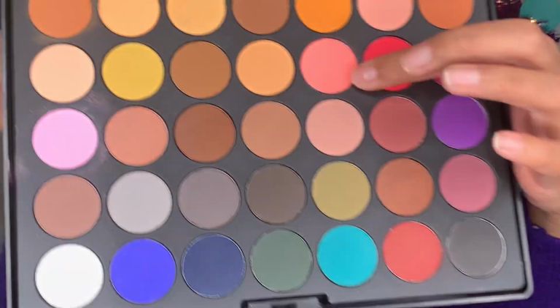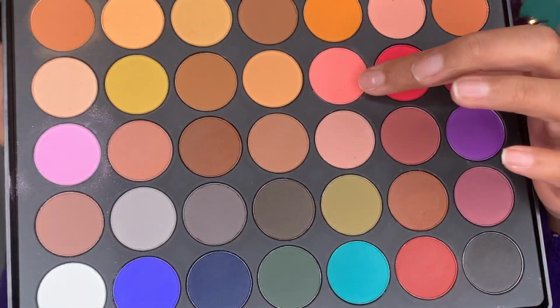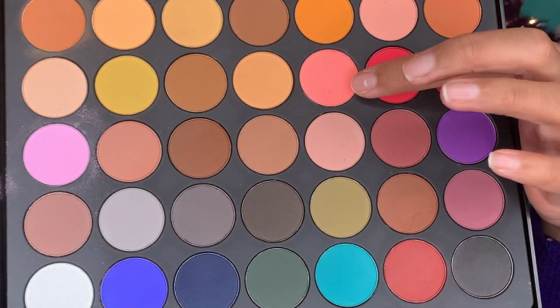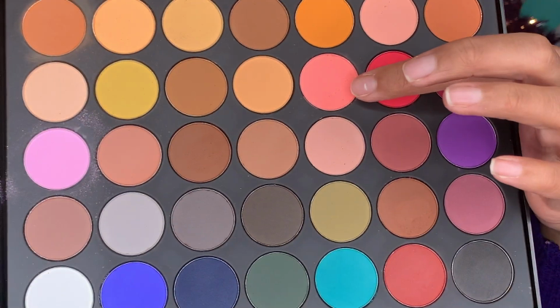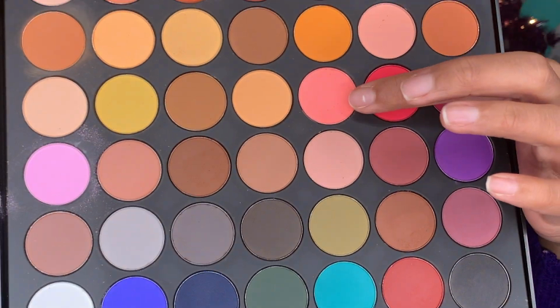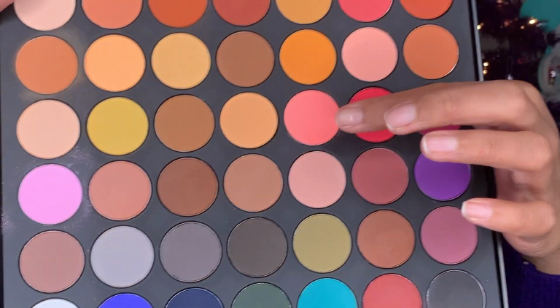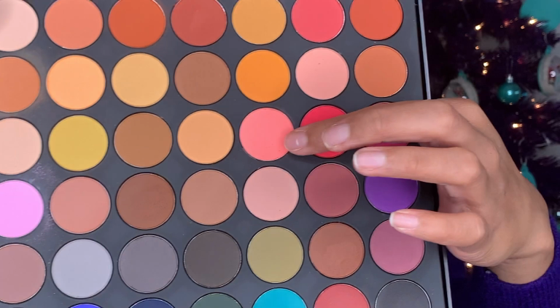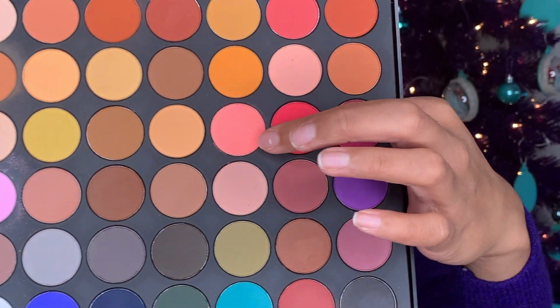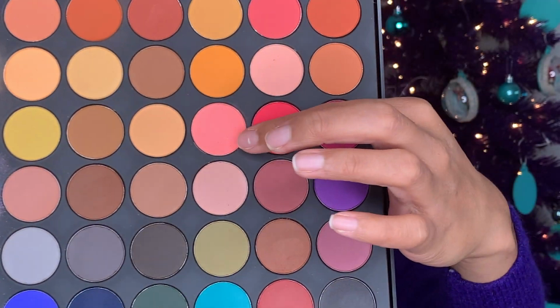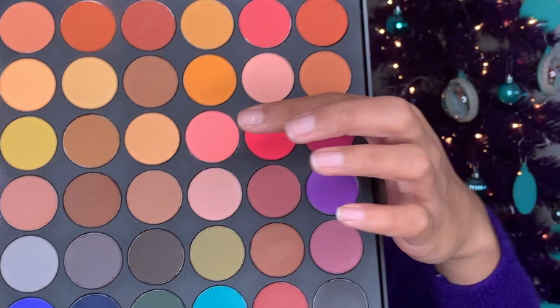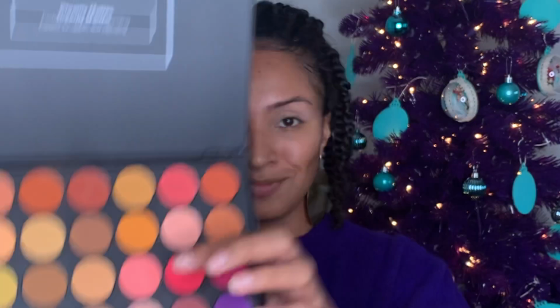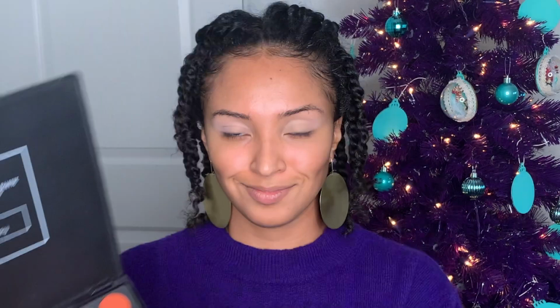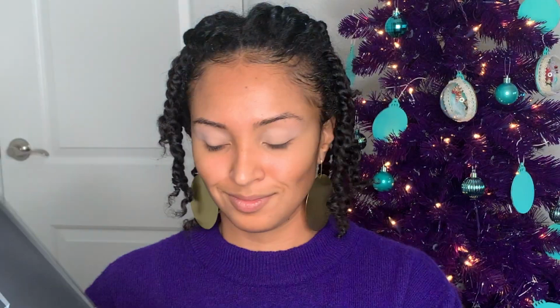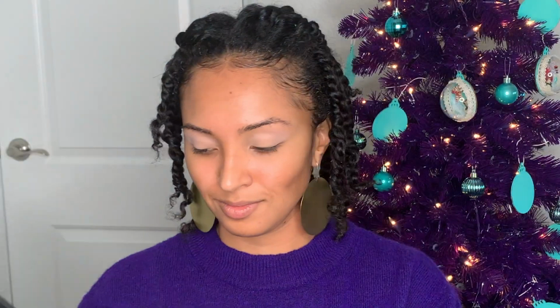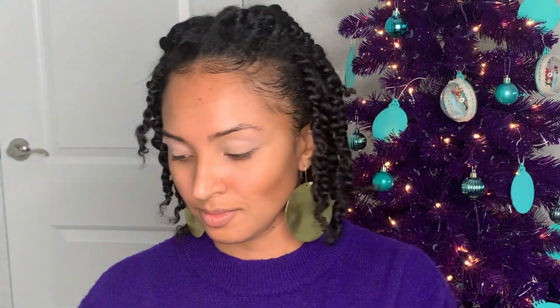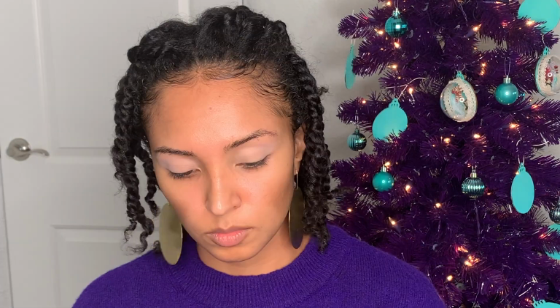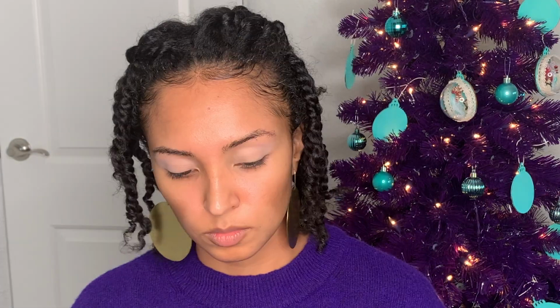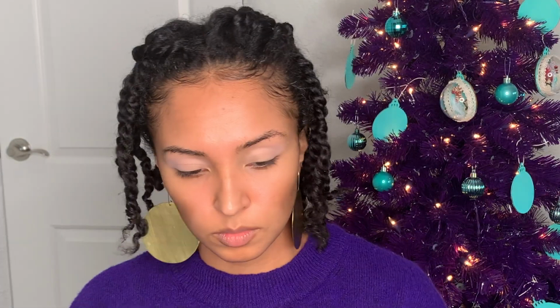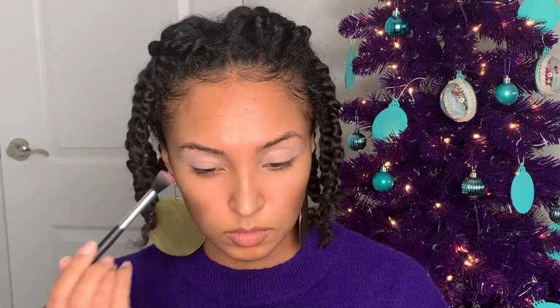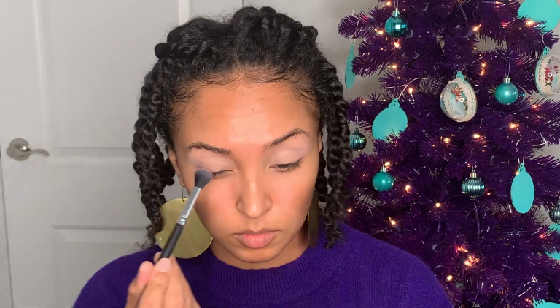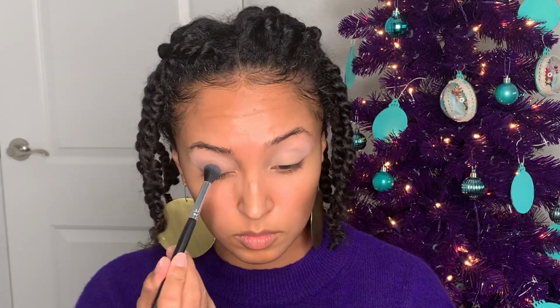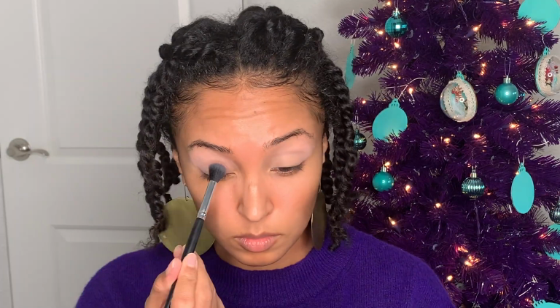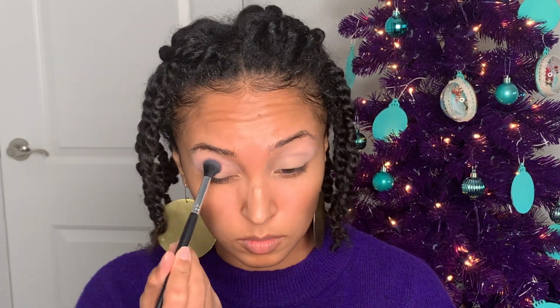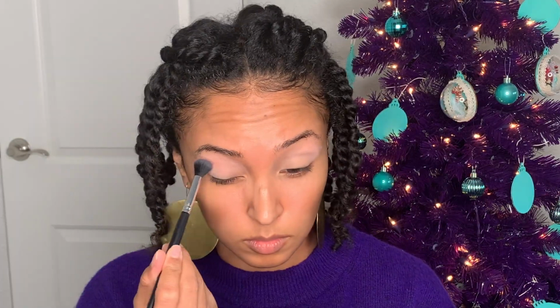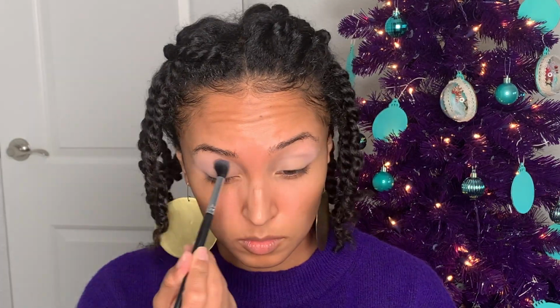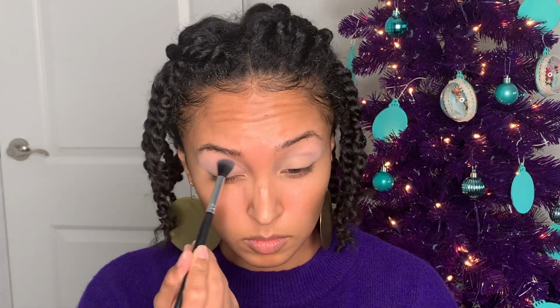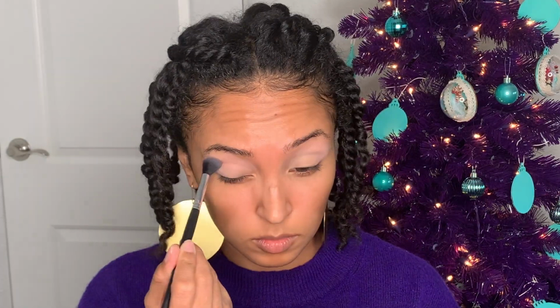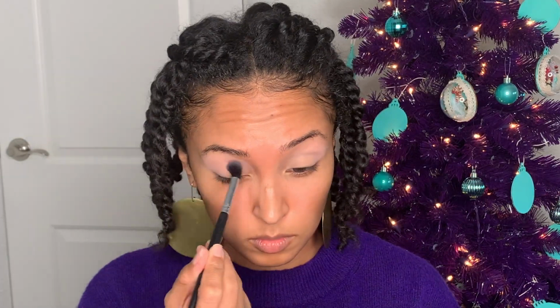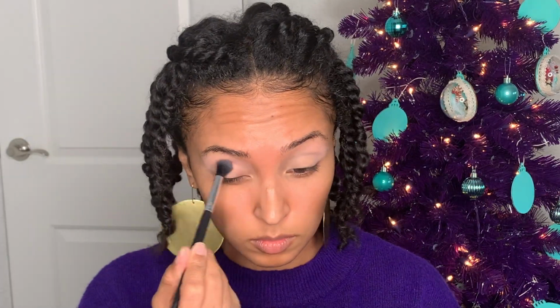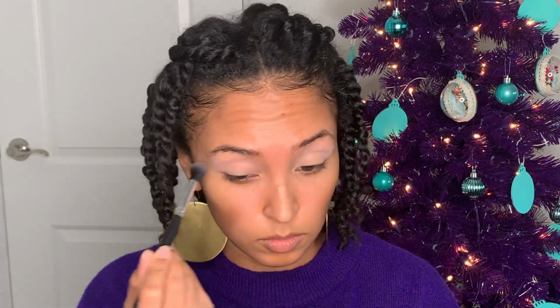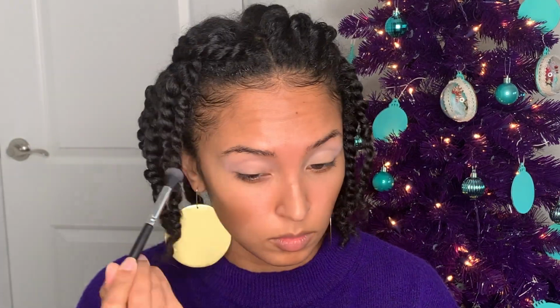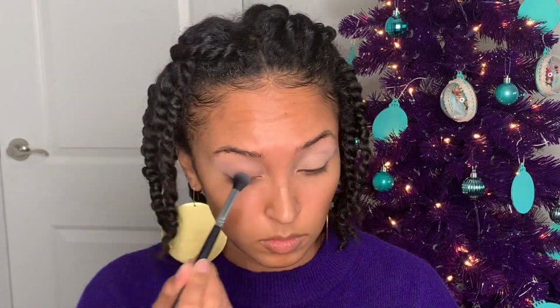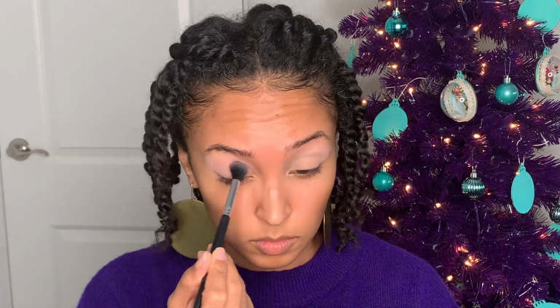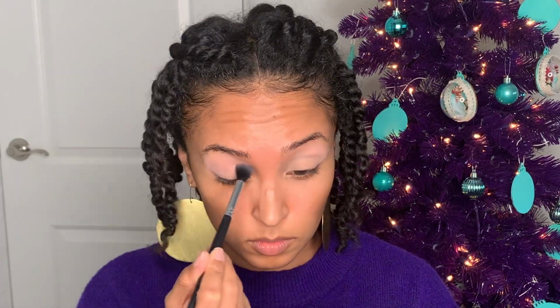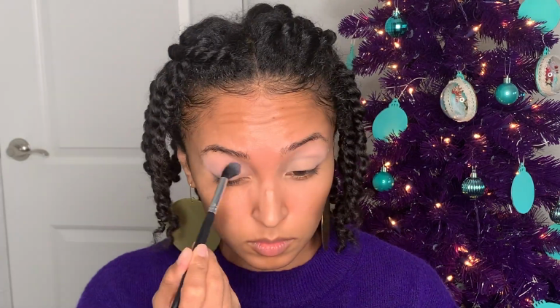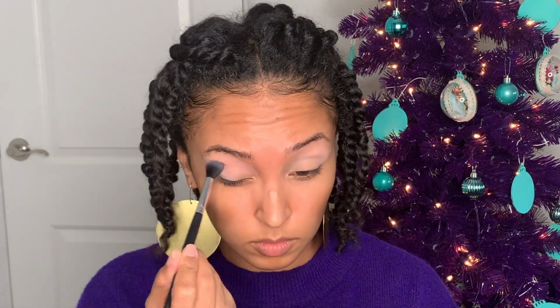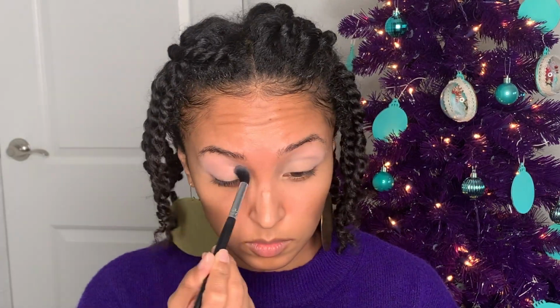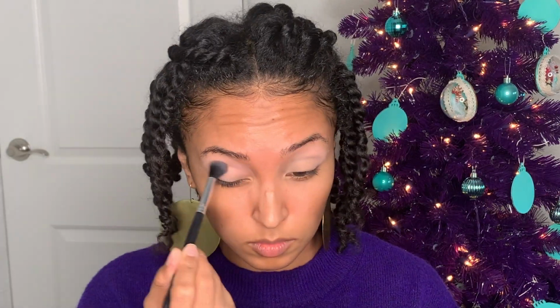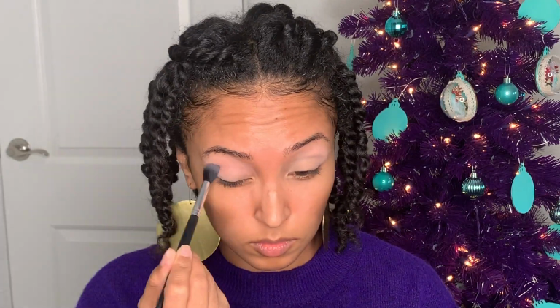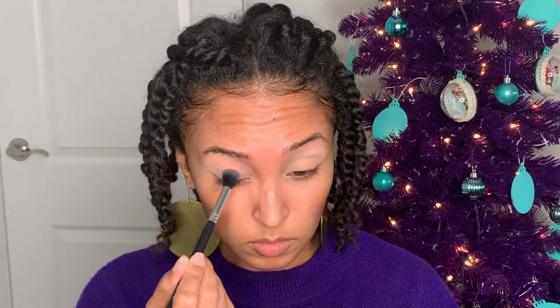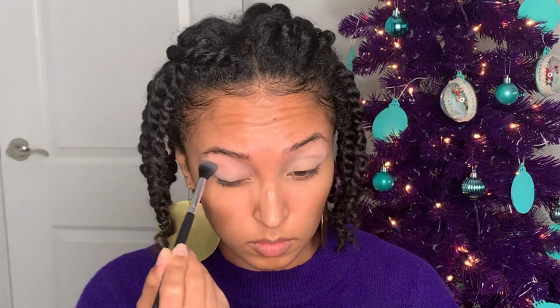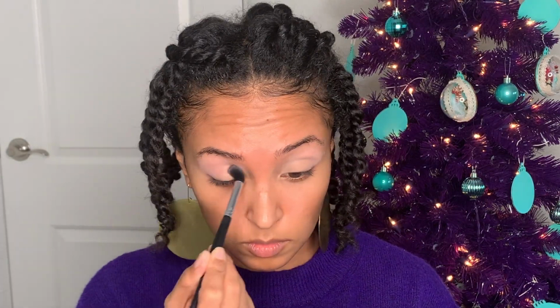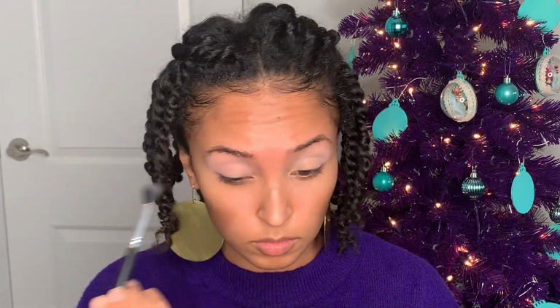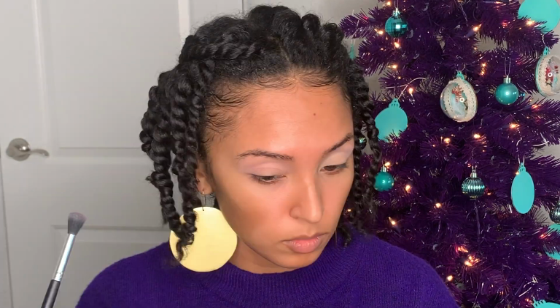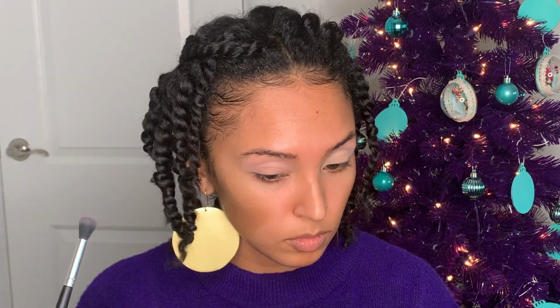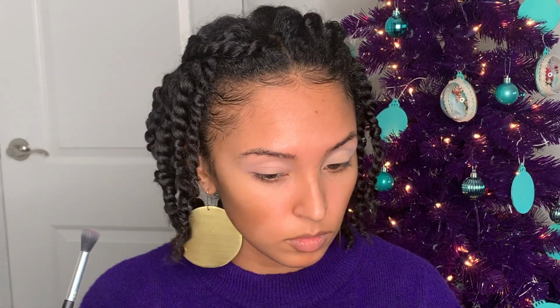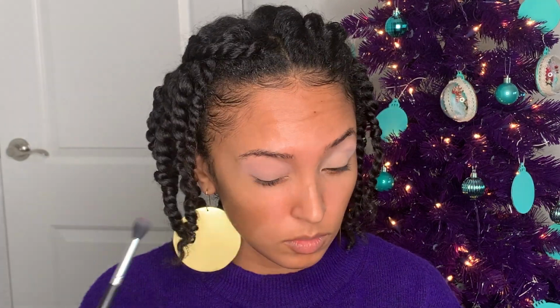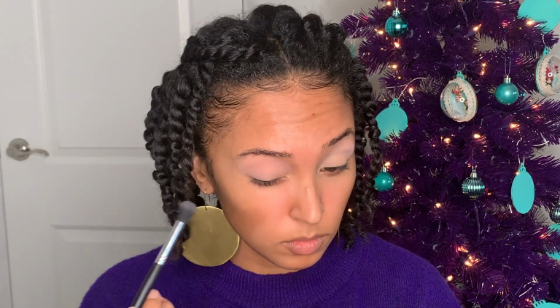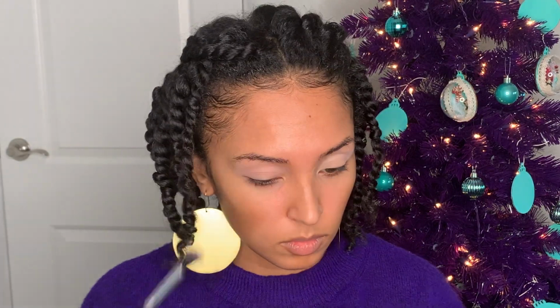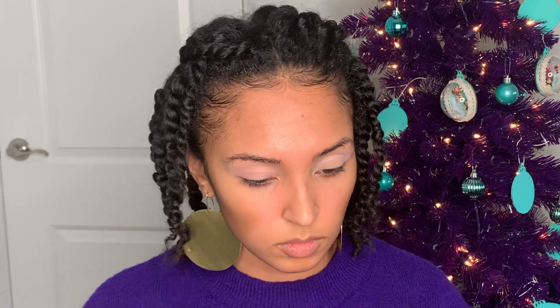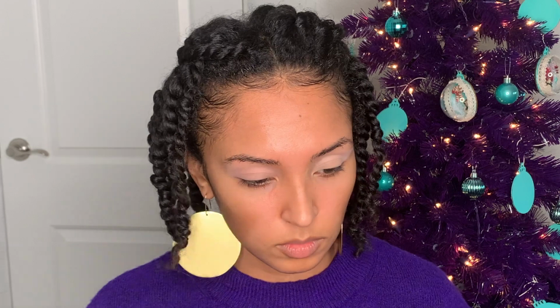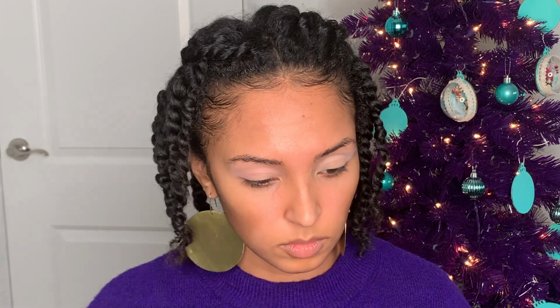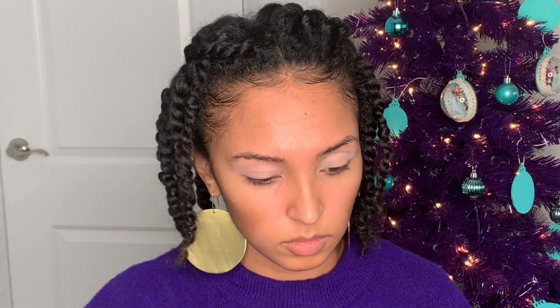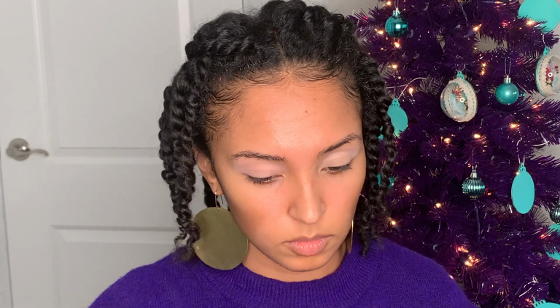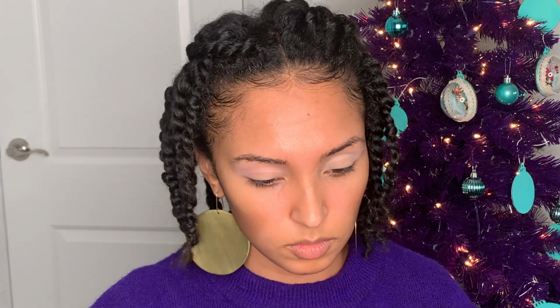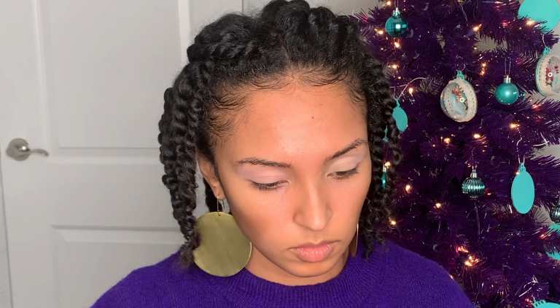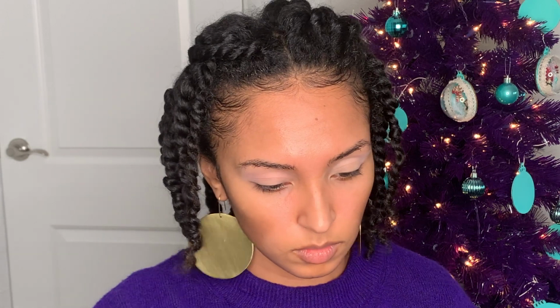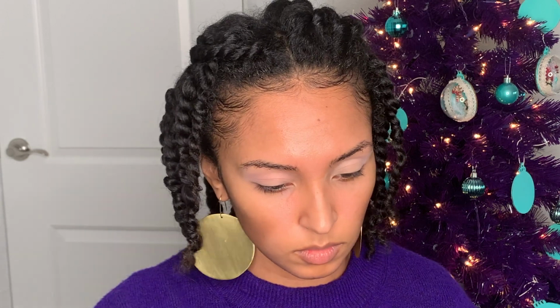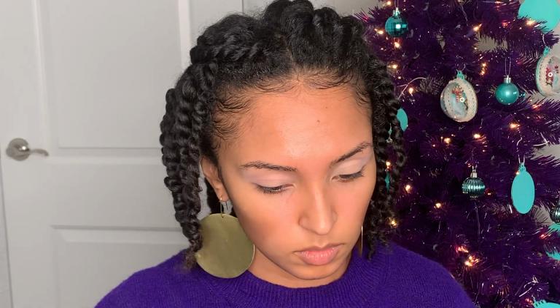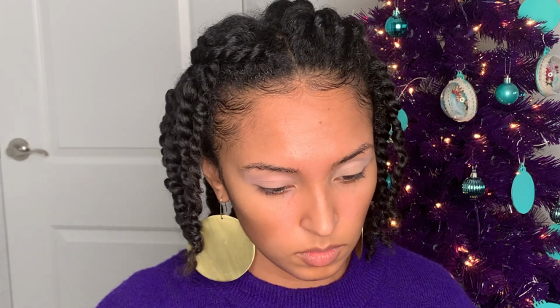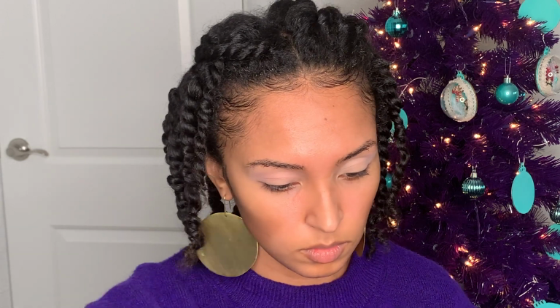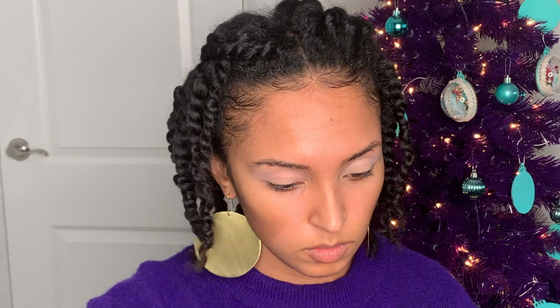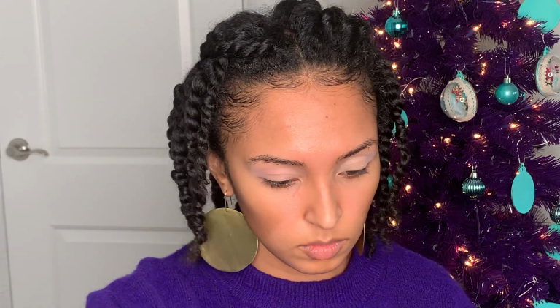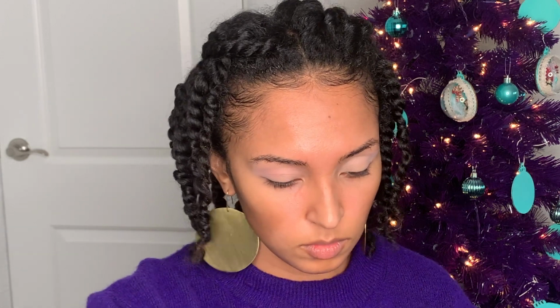Next I'm going to go in with that light coral color just to brighten up the crease a little more.